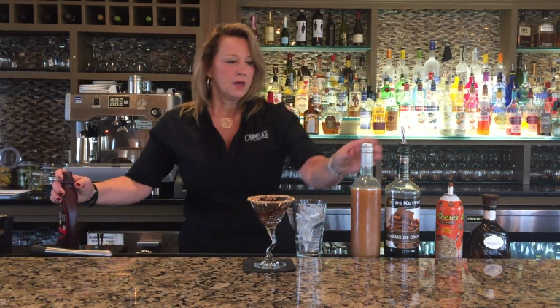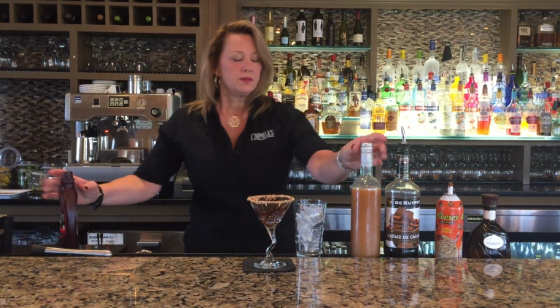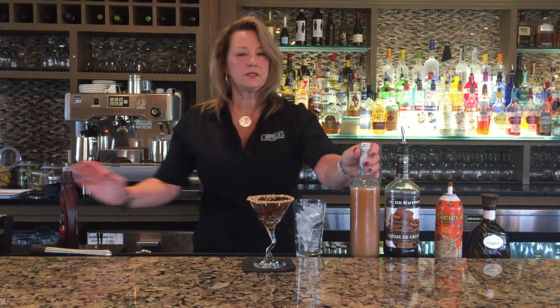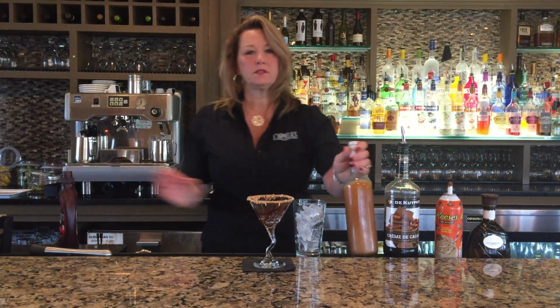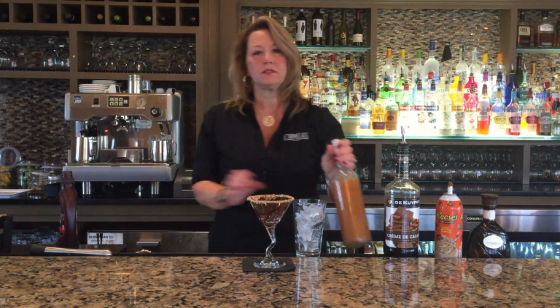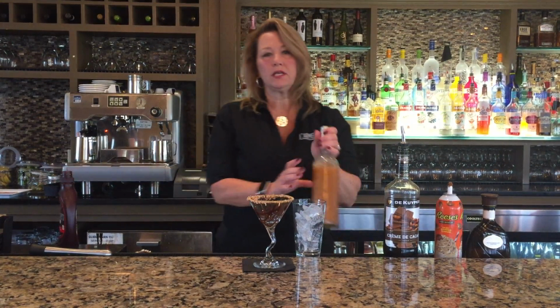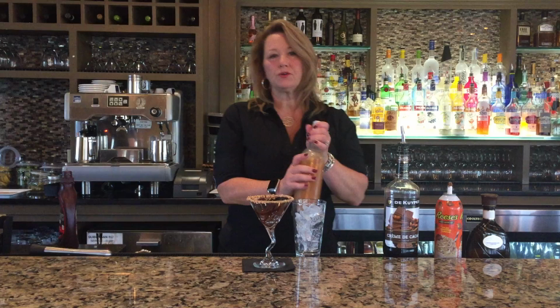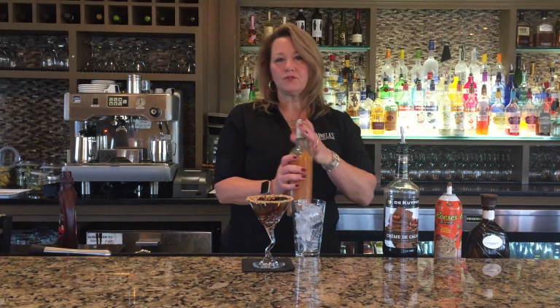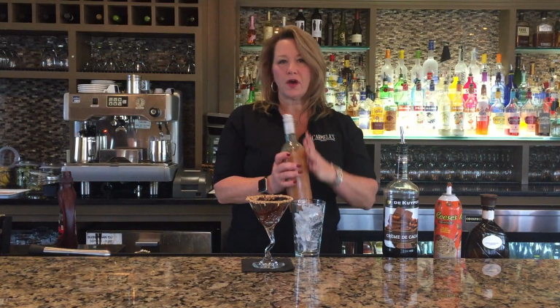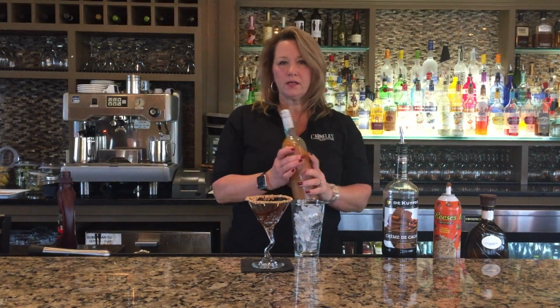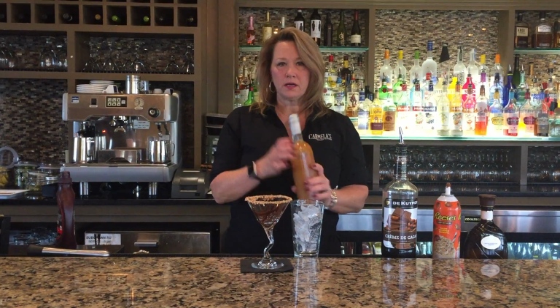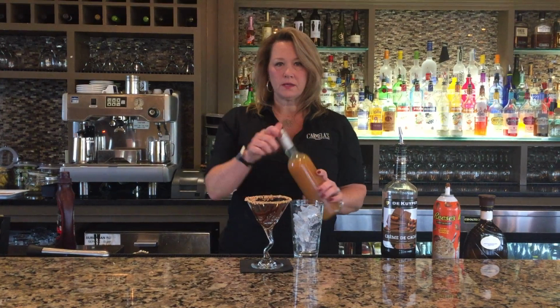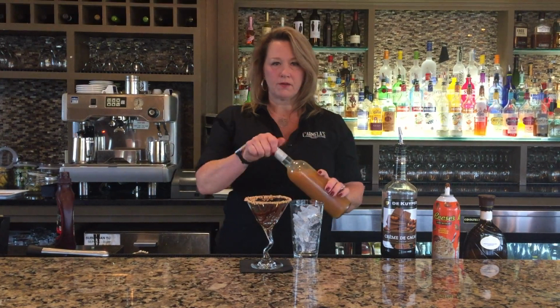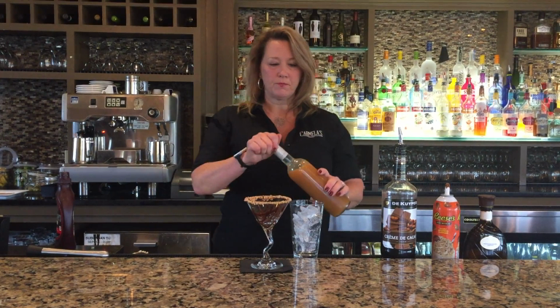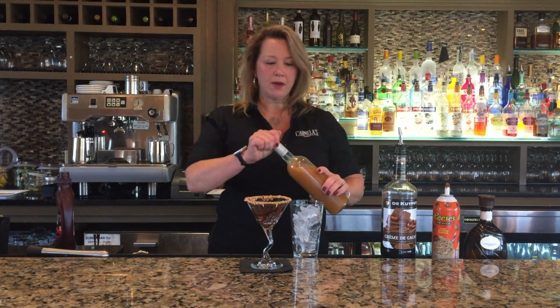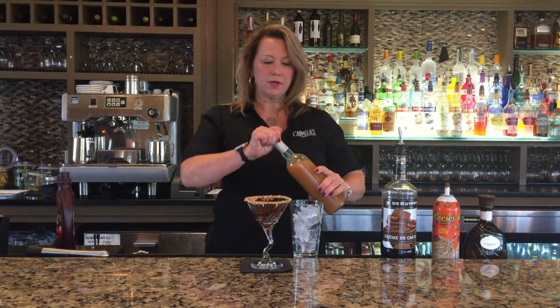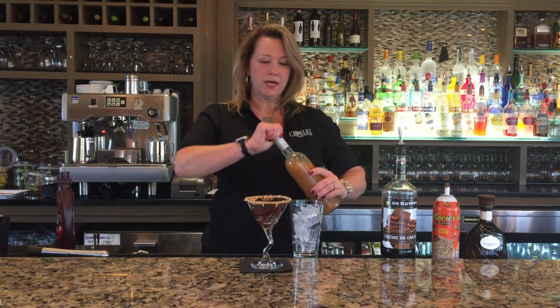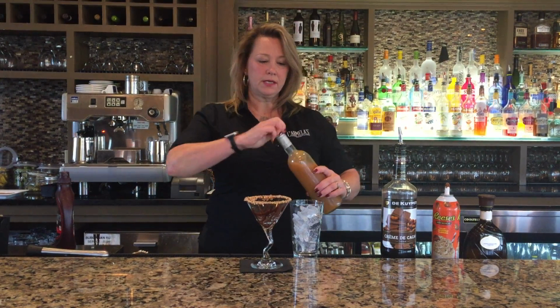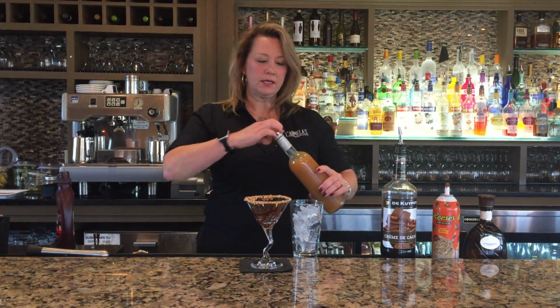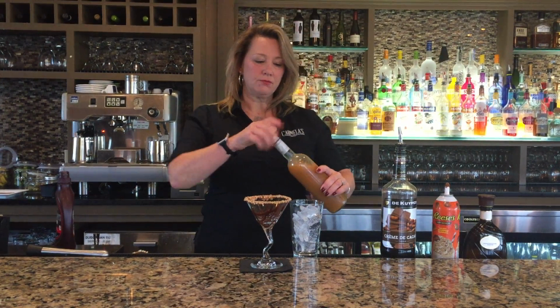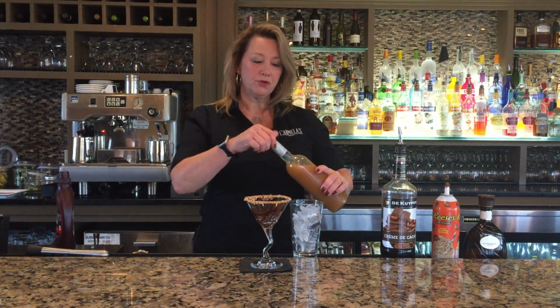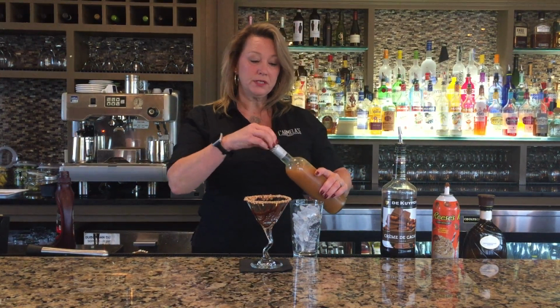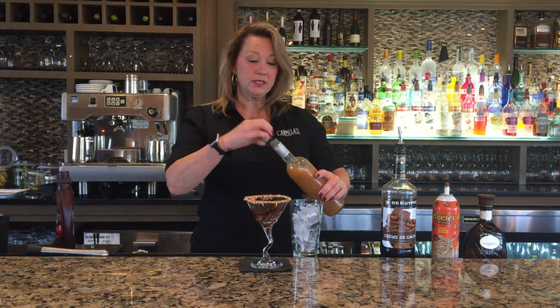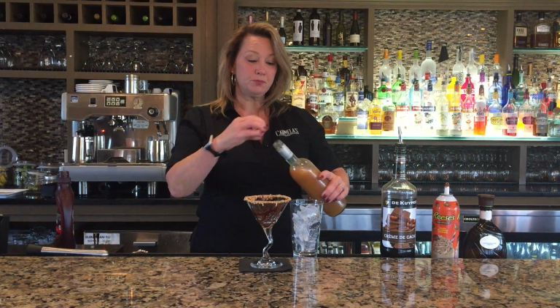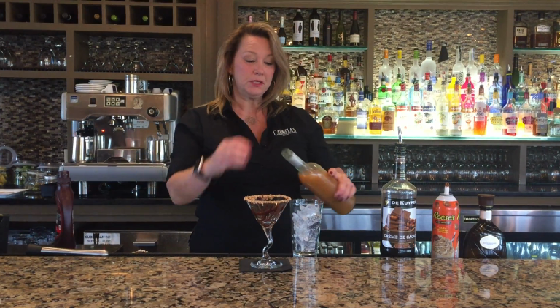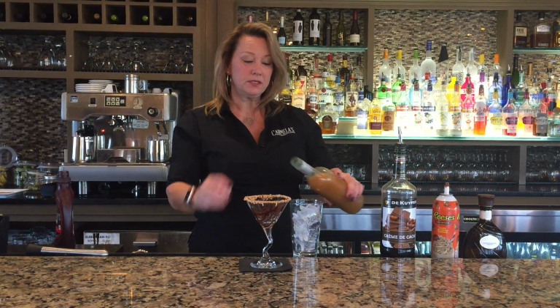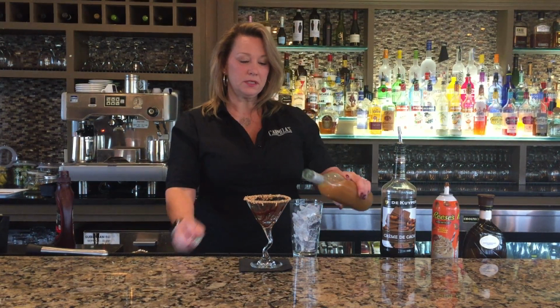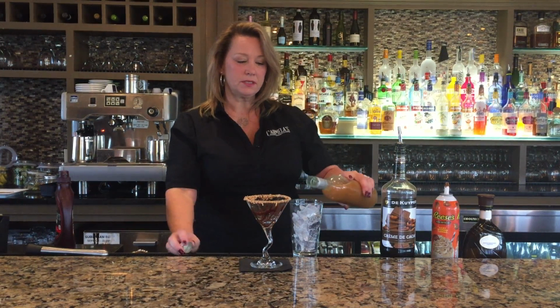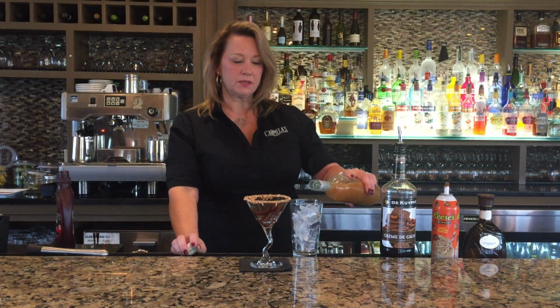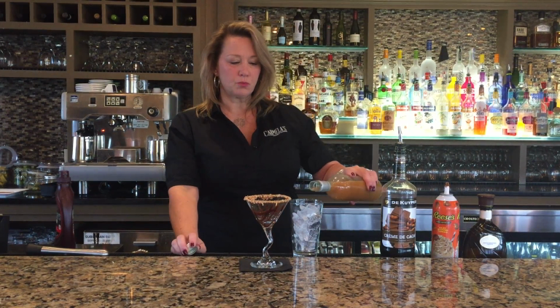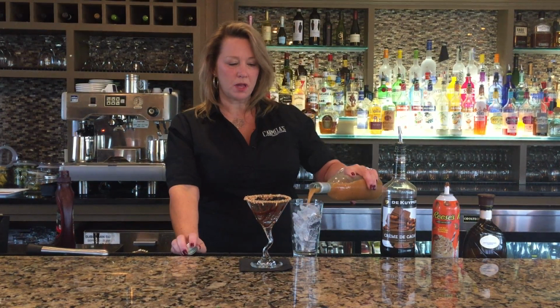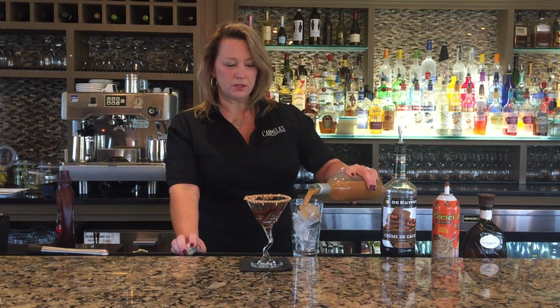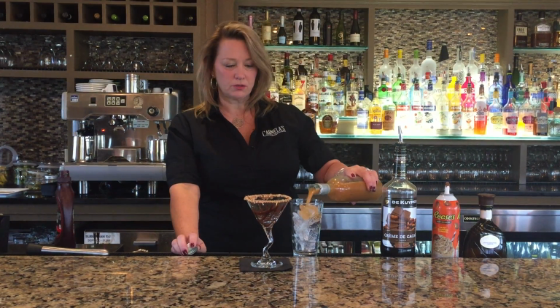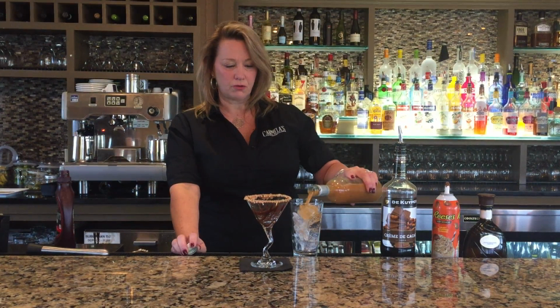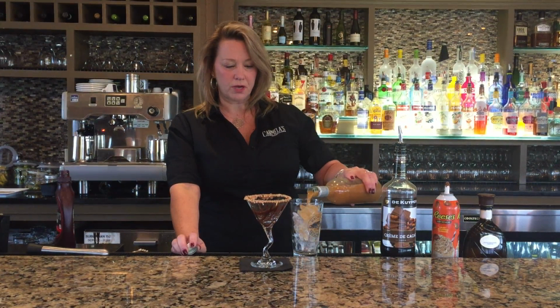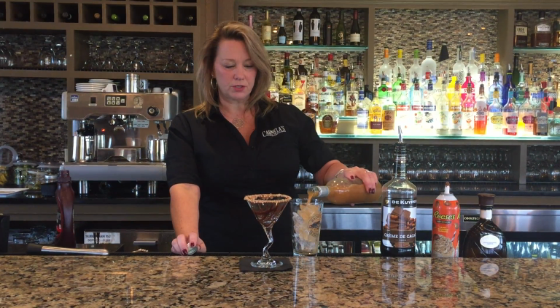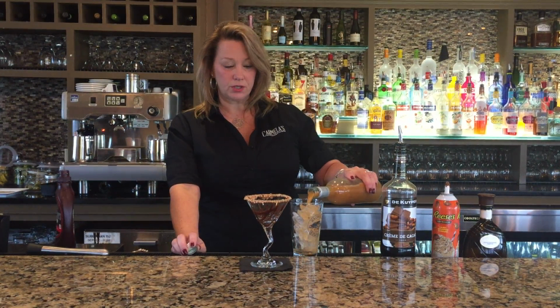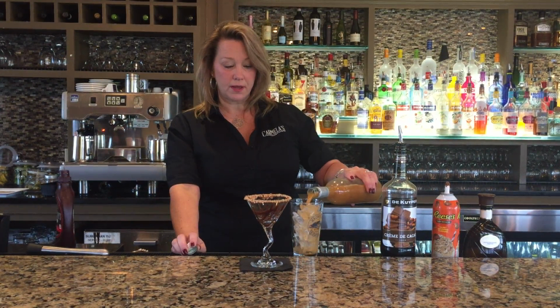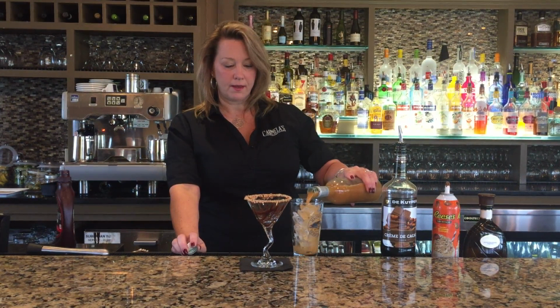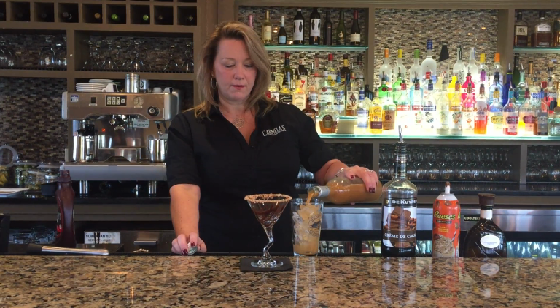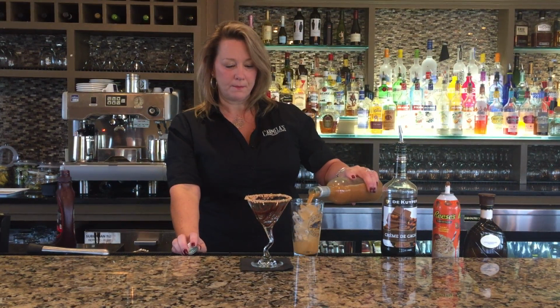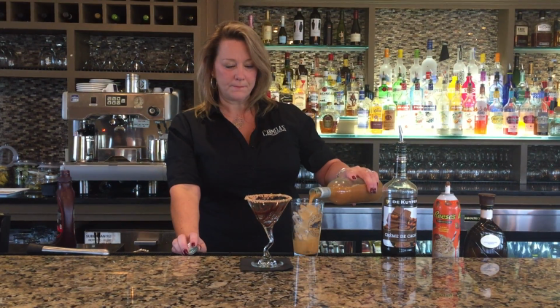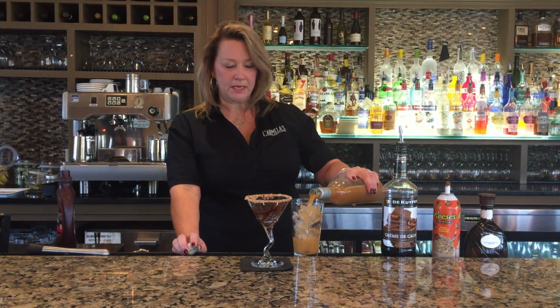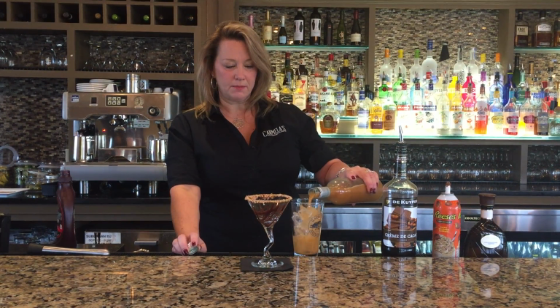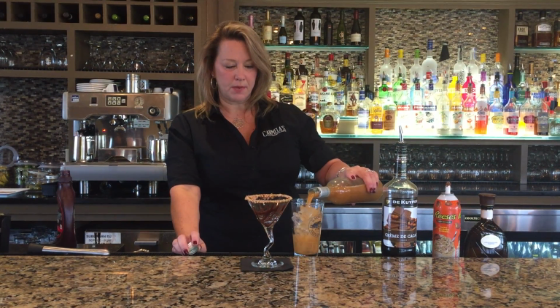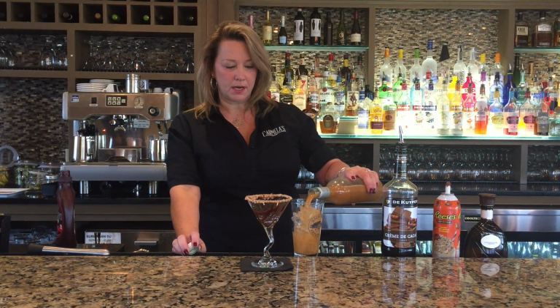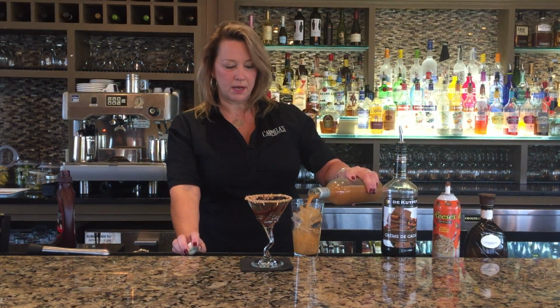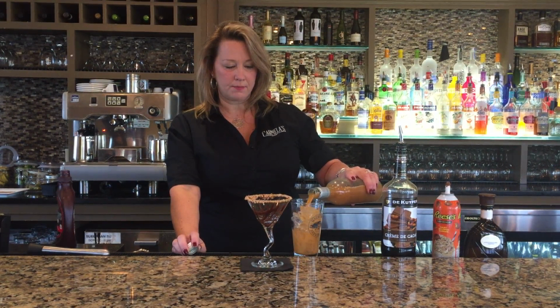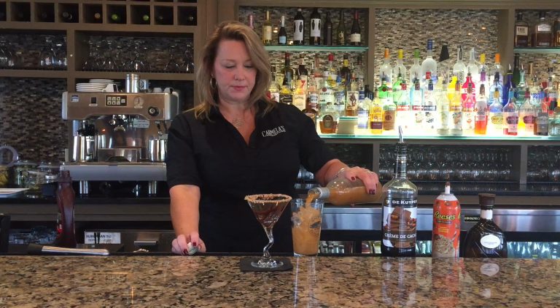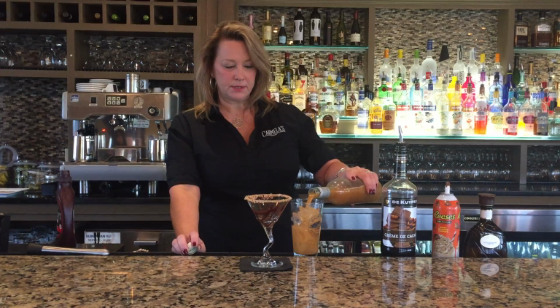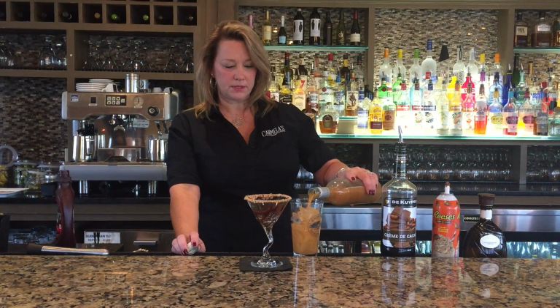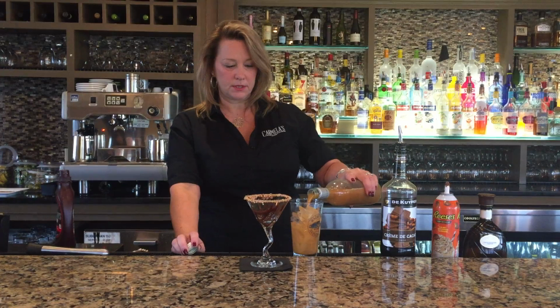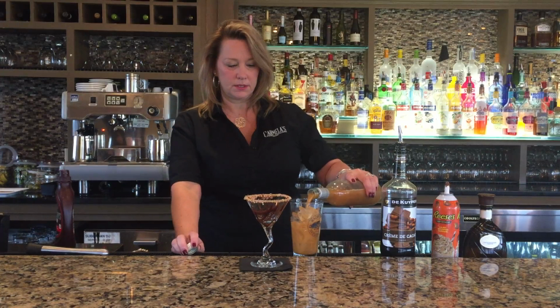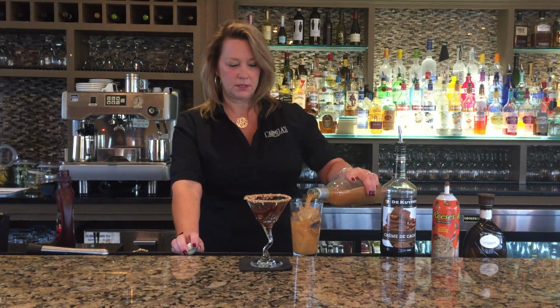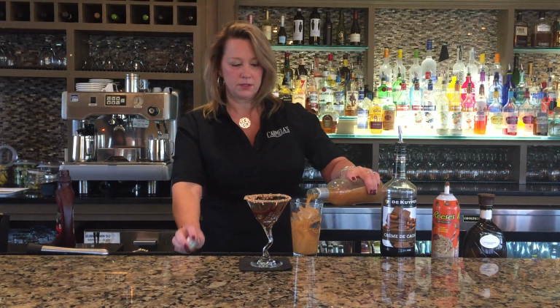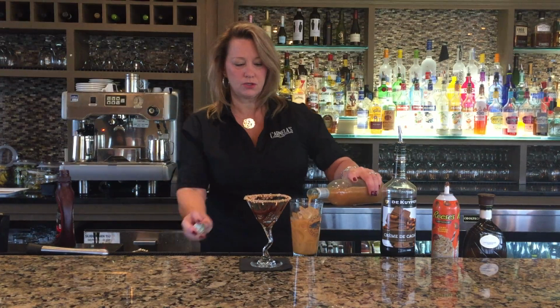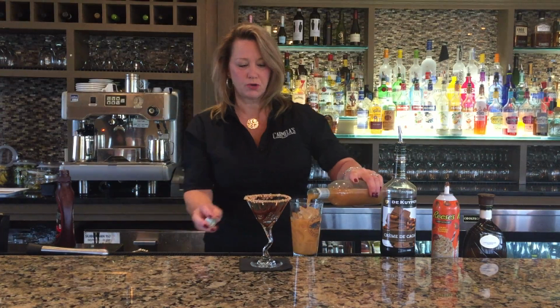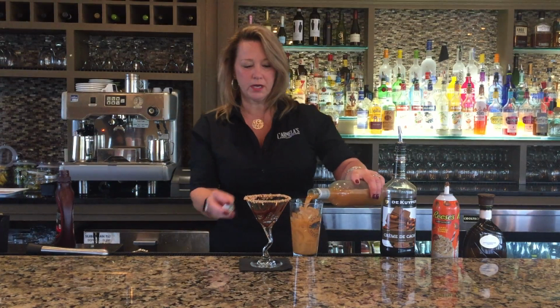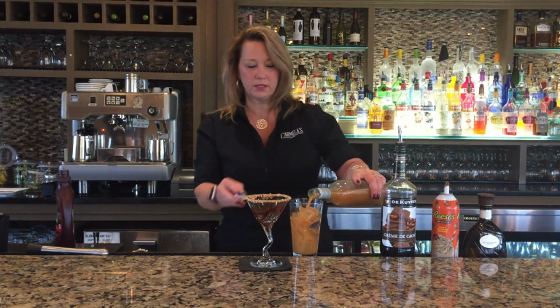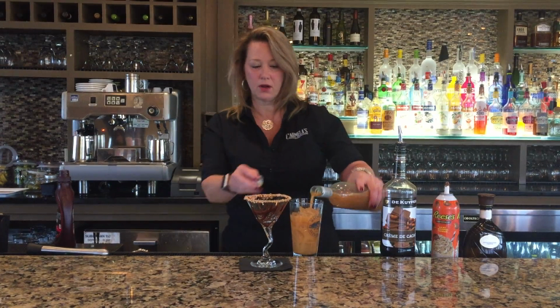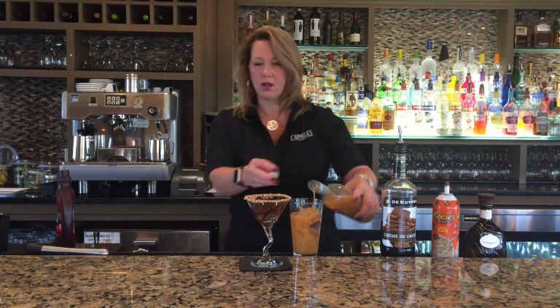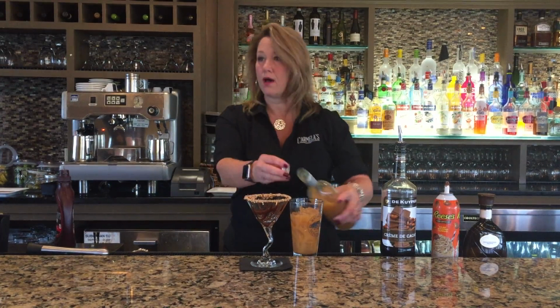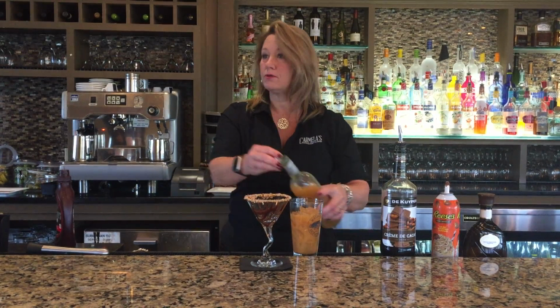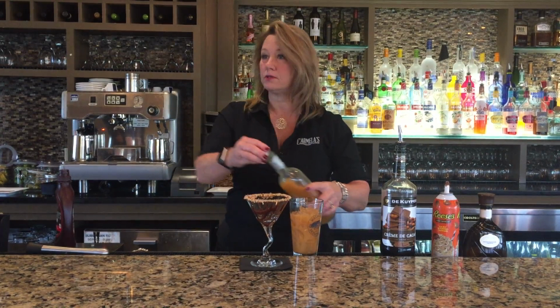This is Tito's vodka that I've marinated in Reese's Pieces as well as crushed peanut butter cups. Strained it all out.